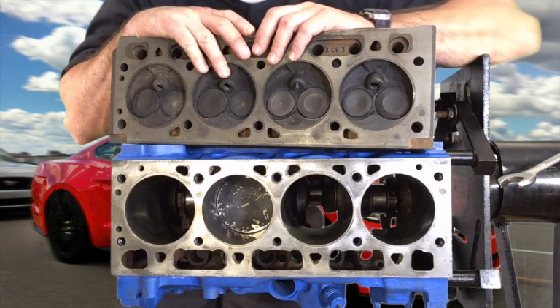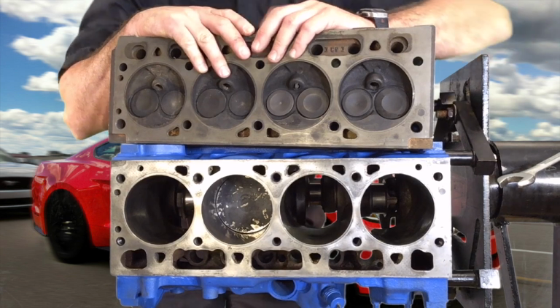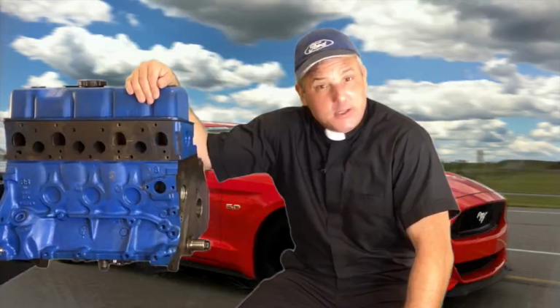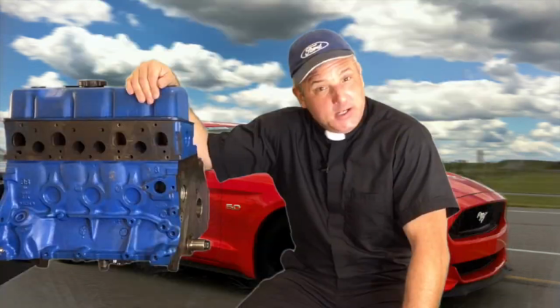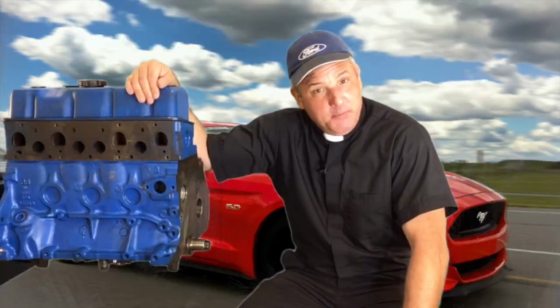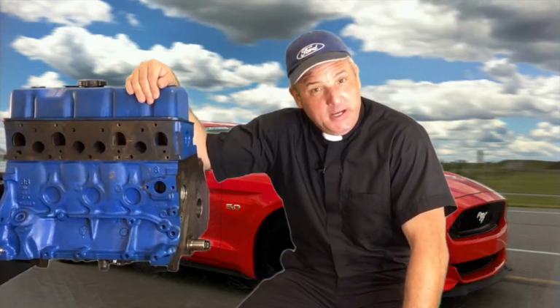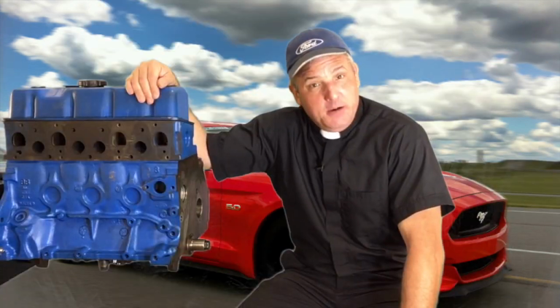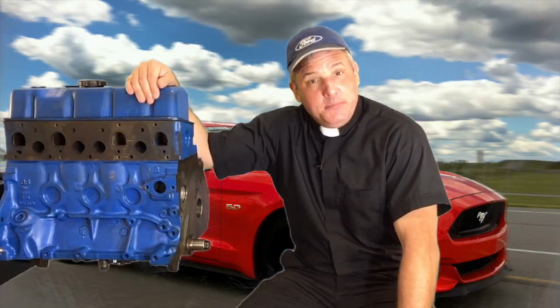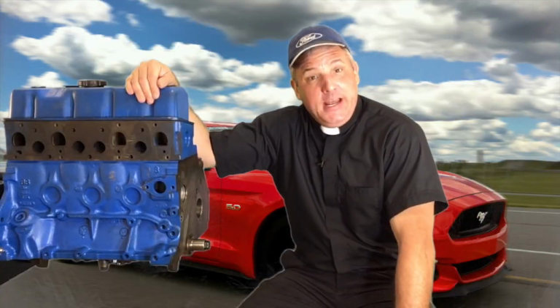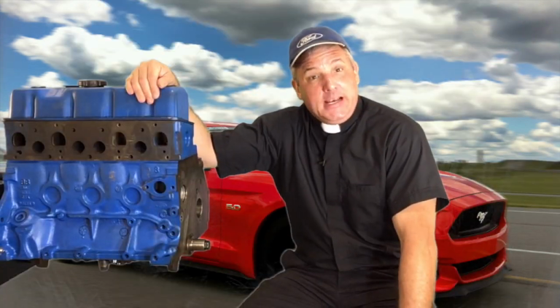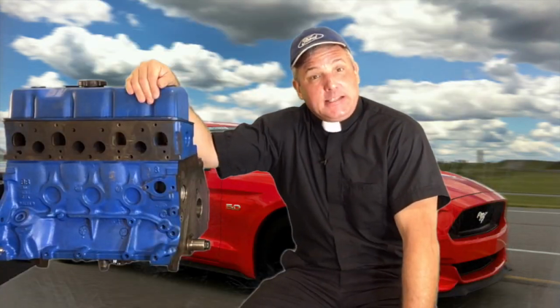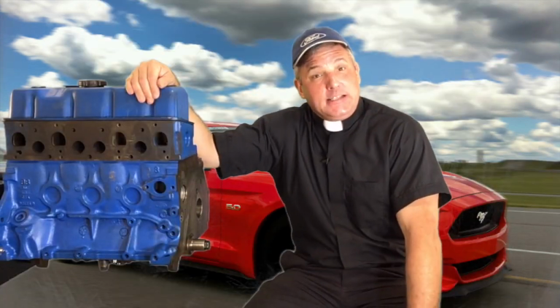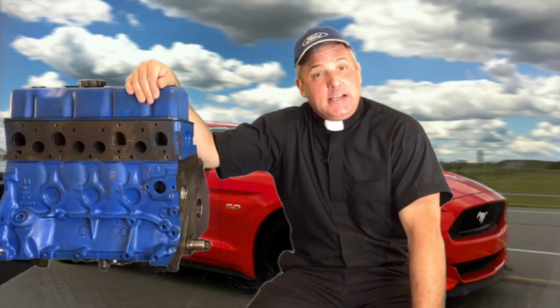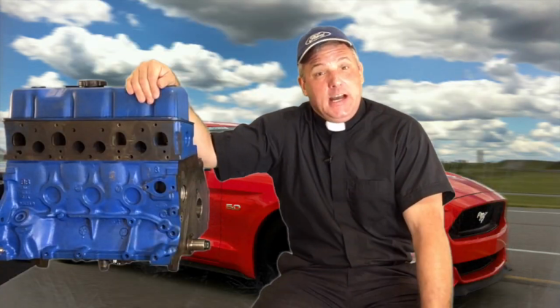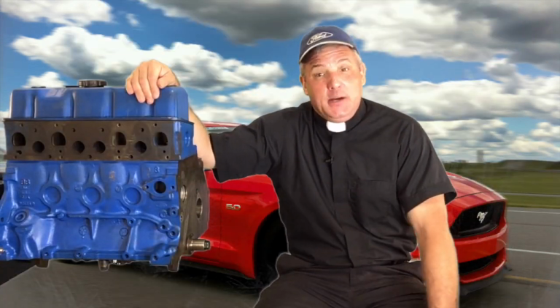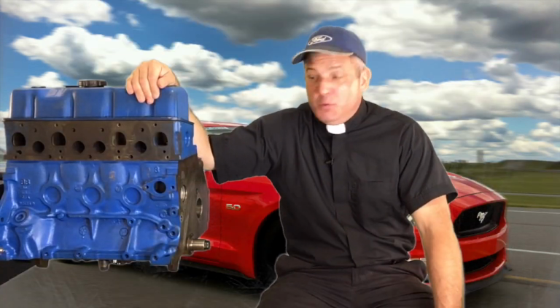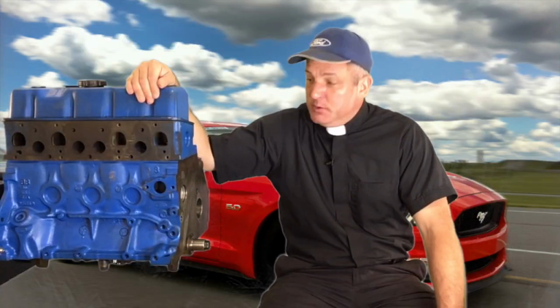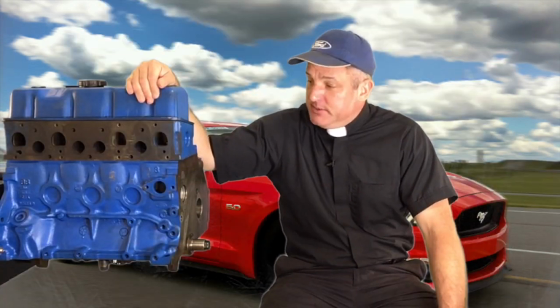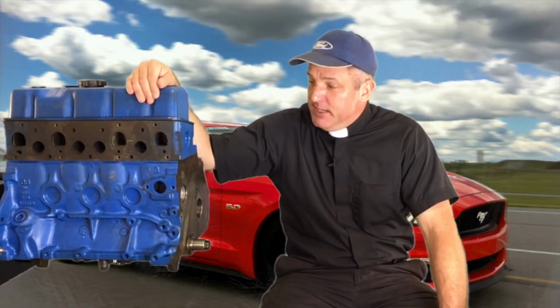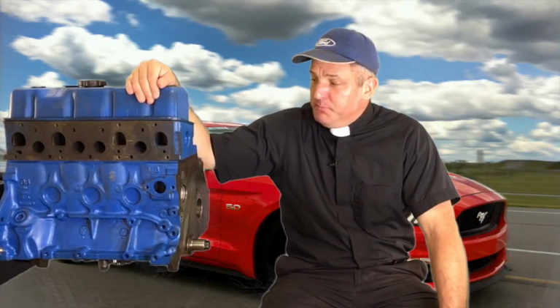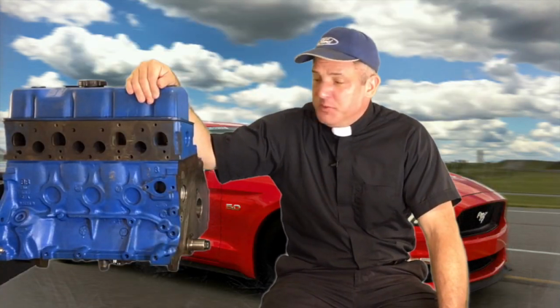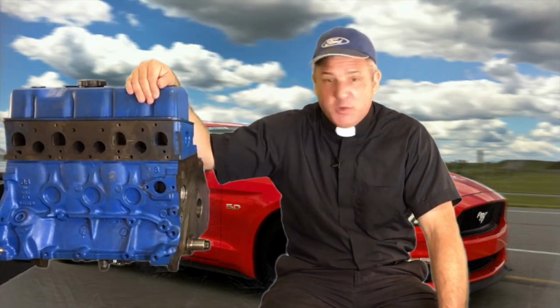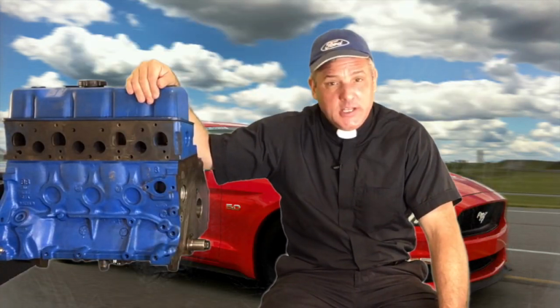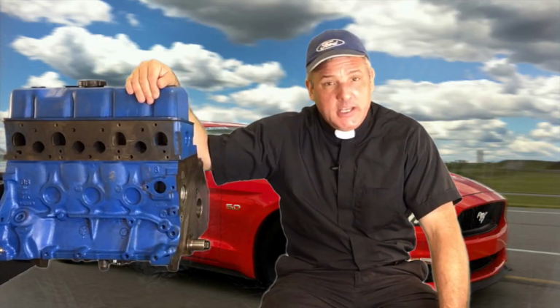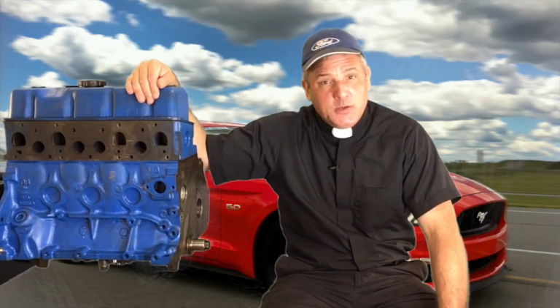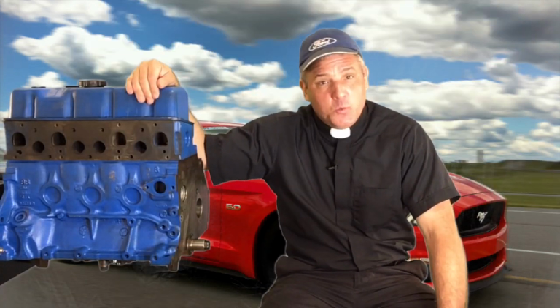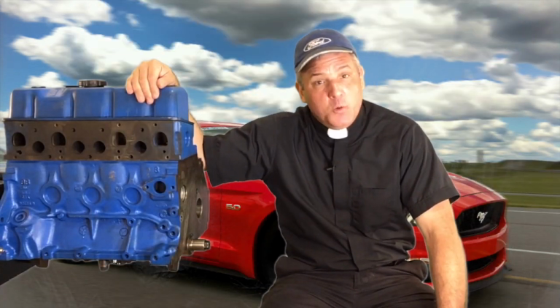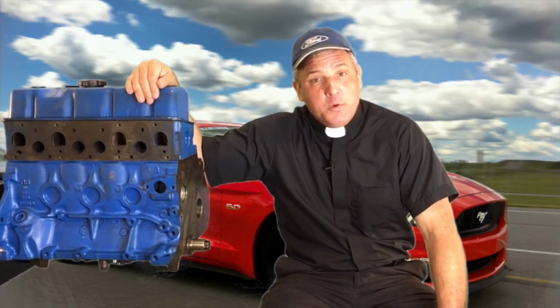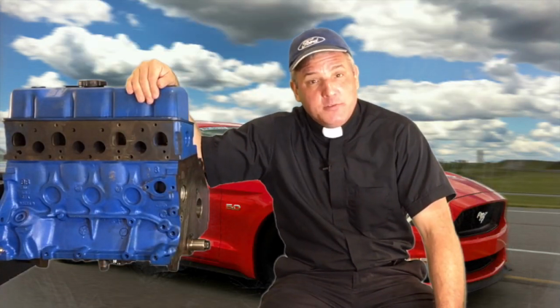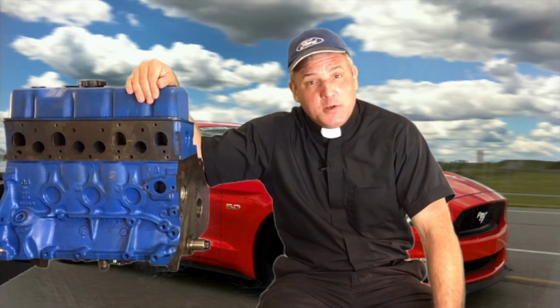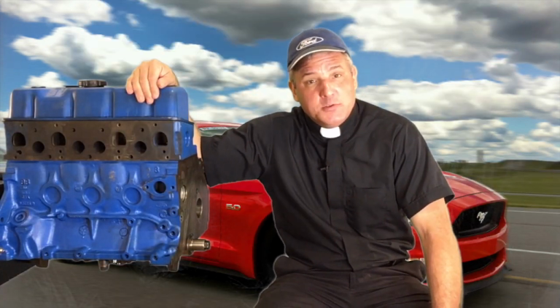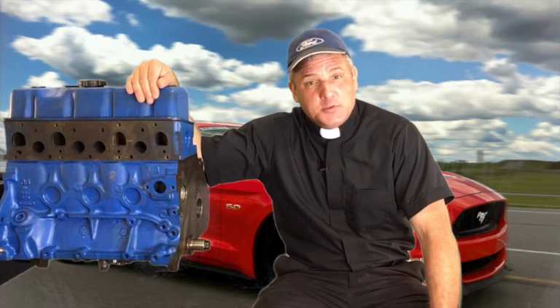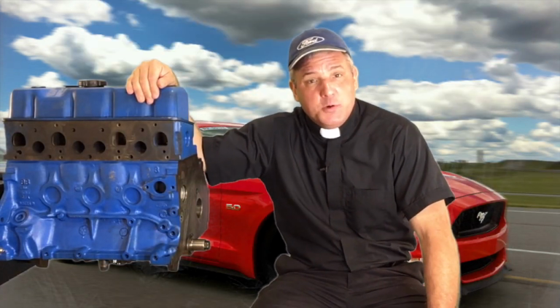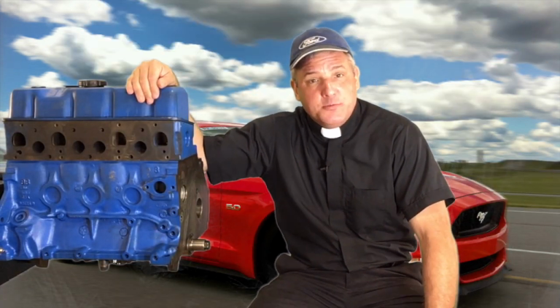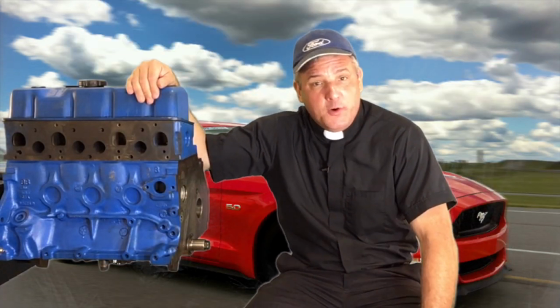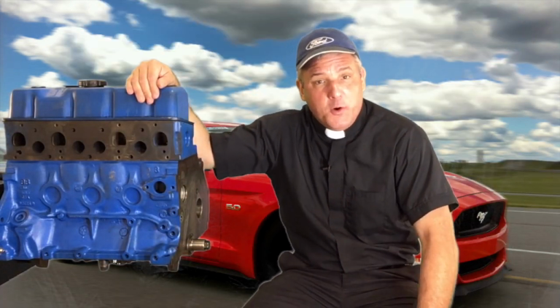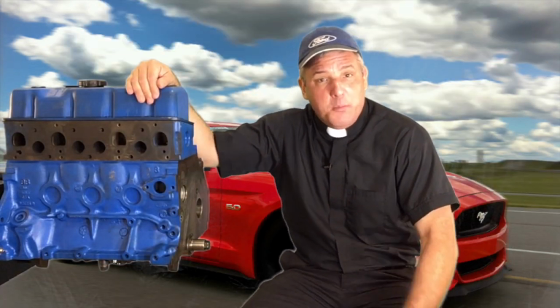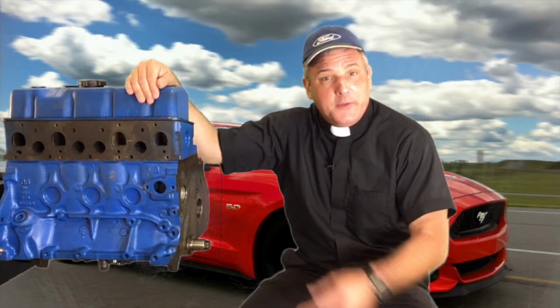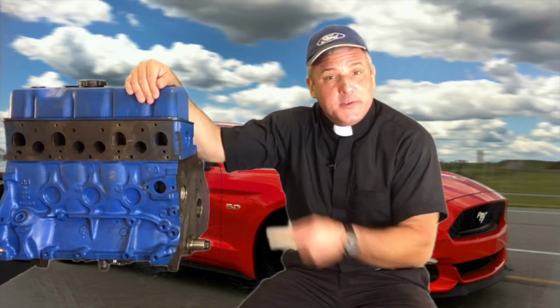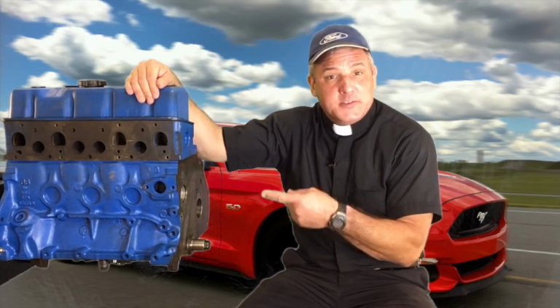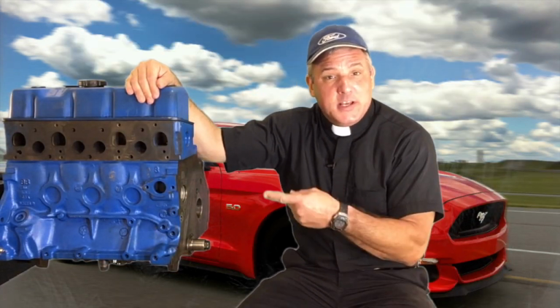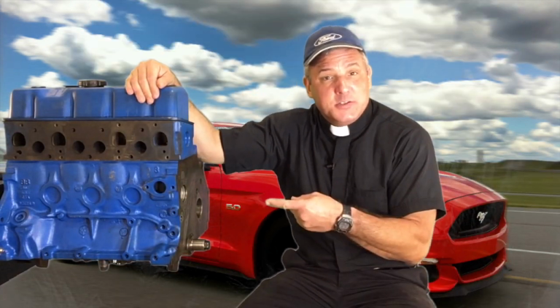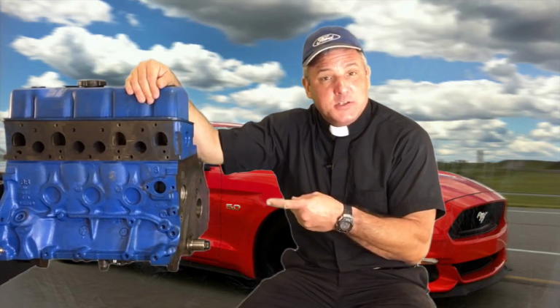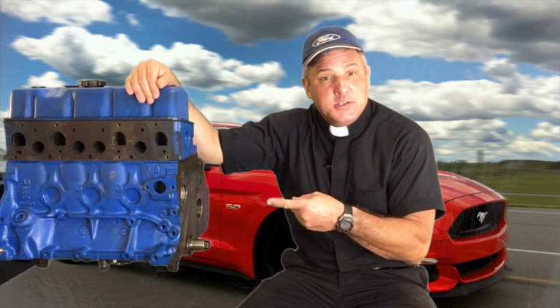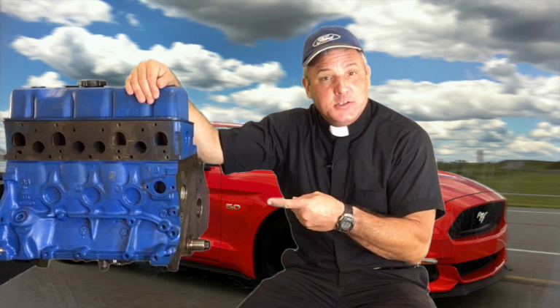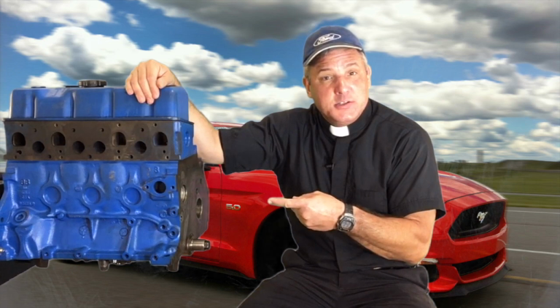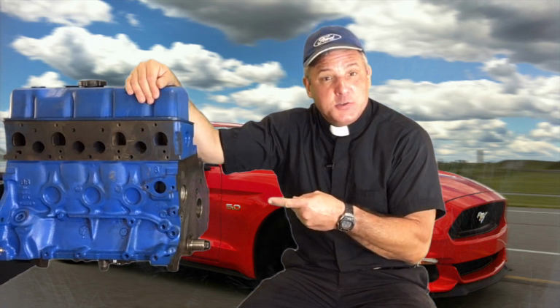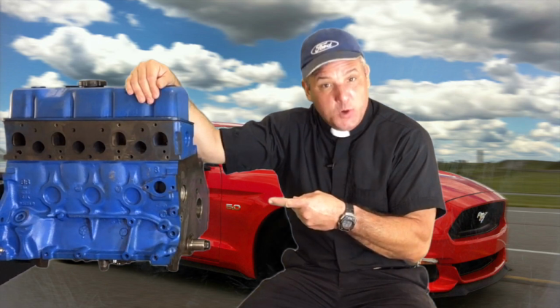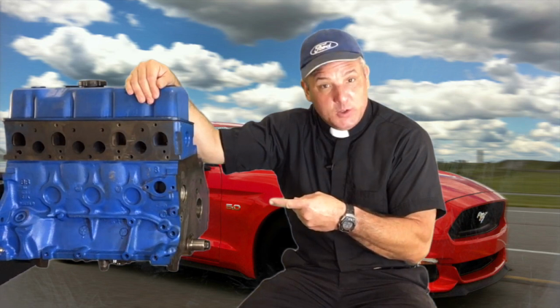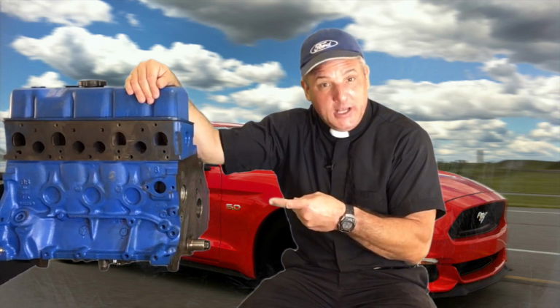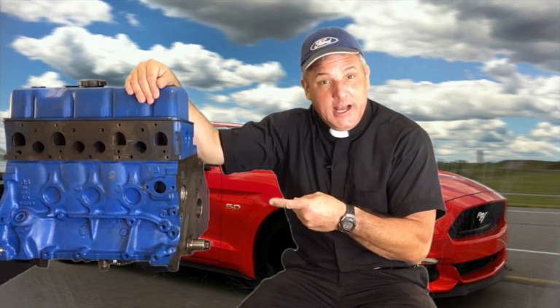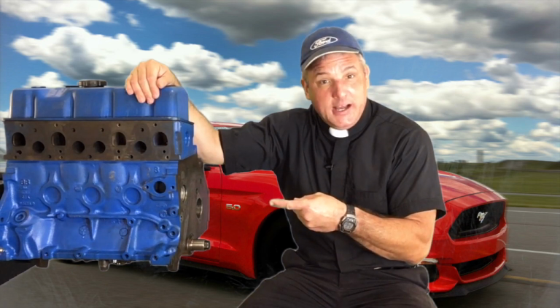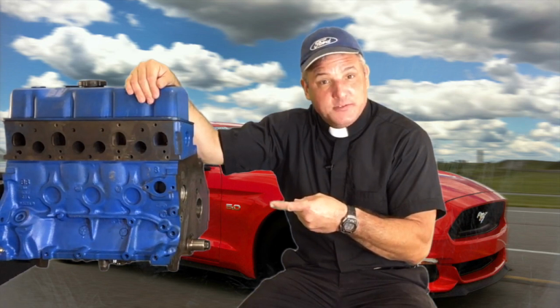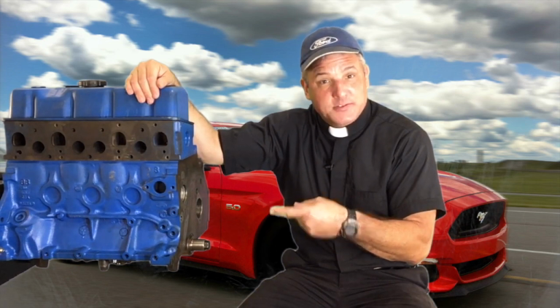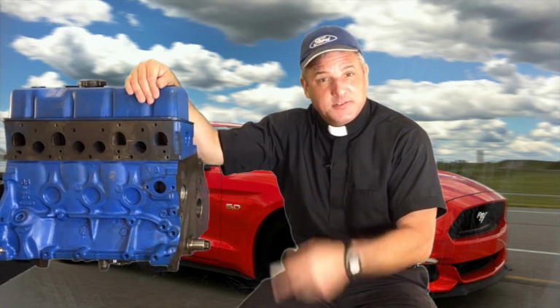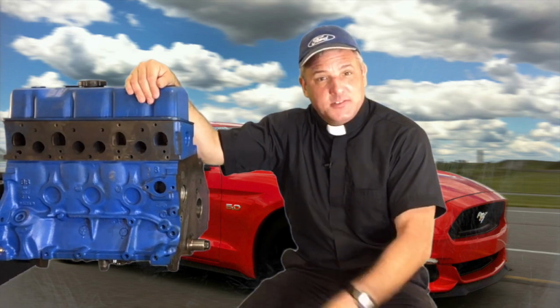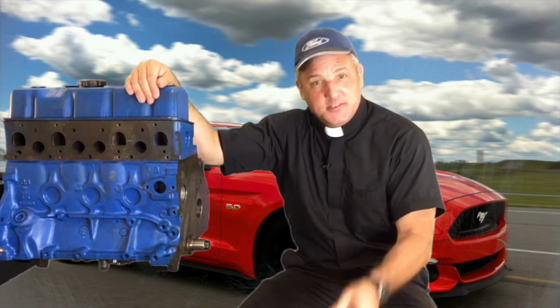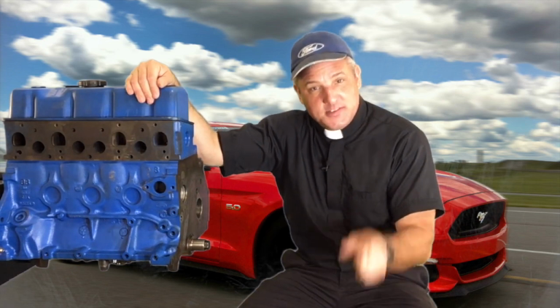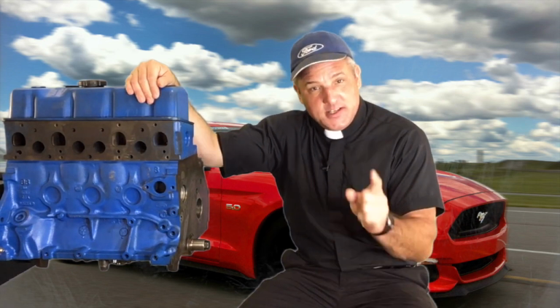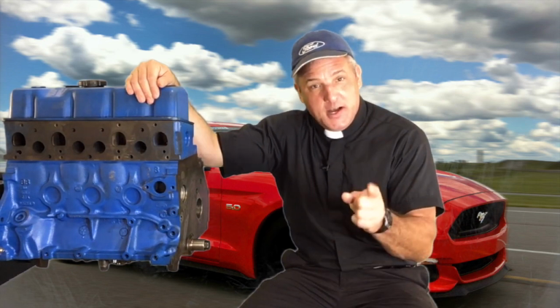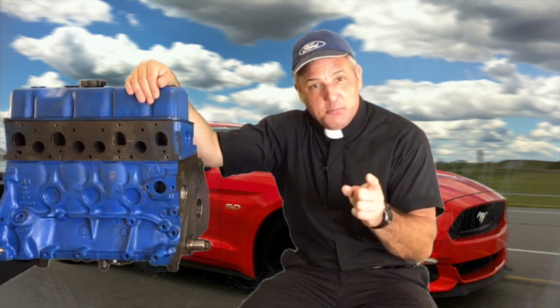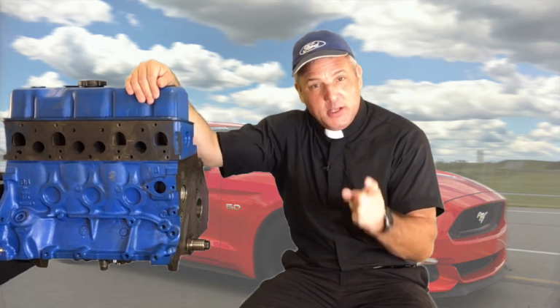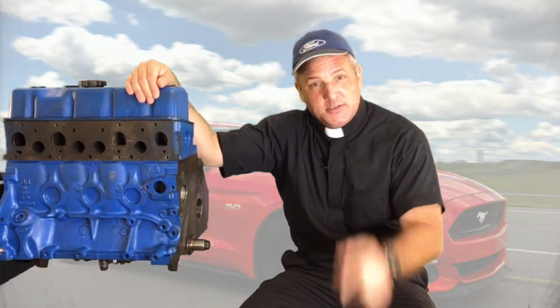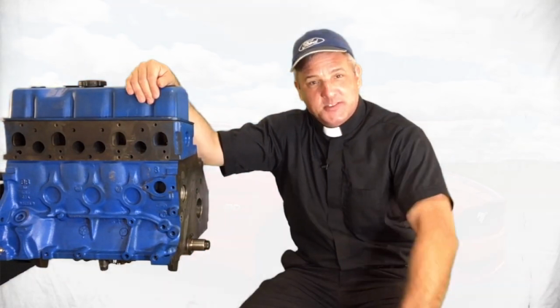Coming up next, I will attempt to relate what we've learned so far about this engine to our lives. God bless you.